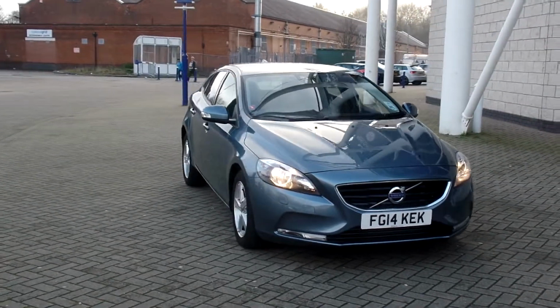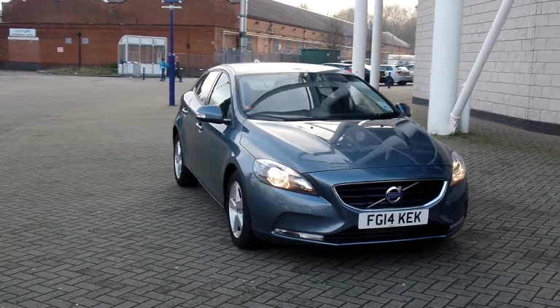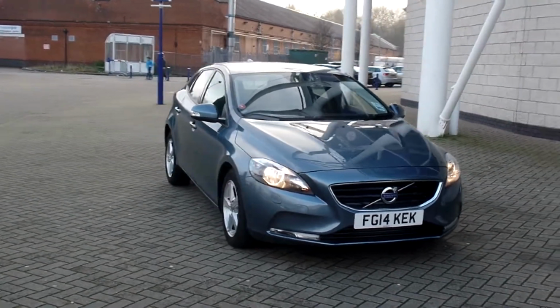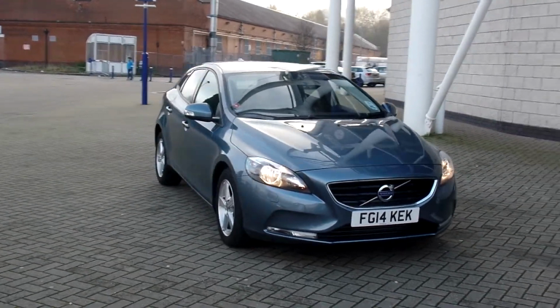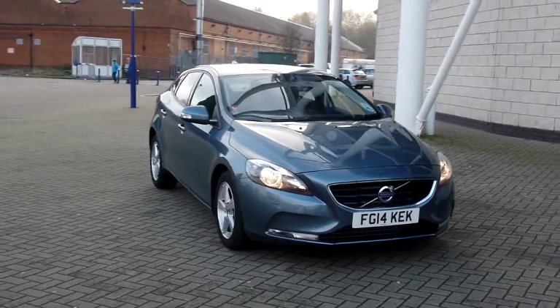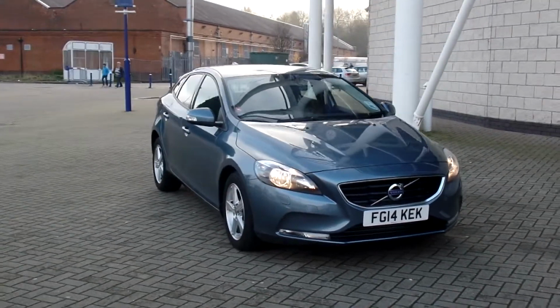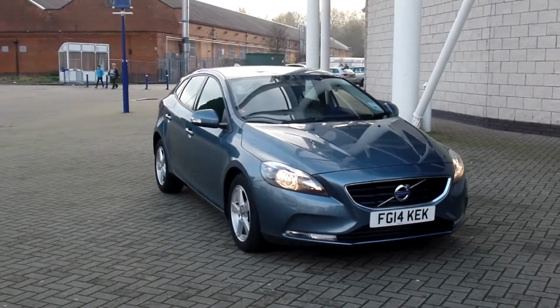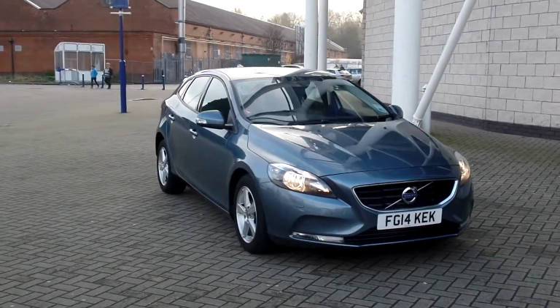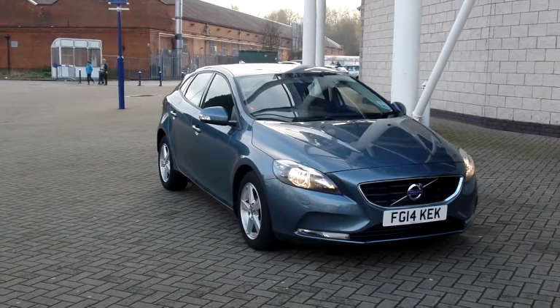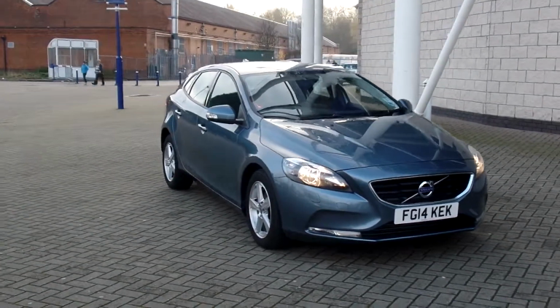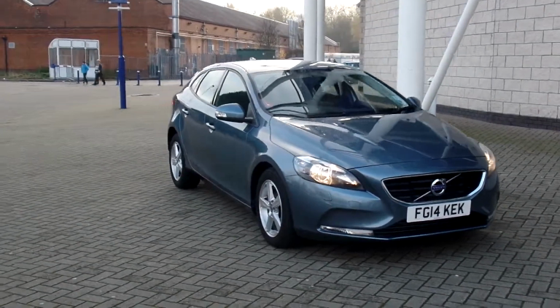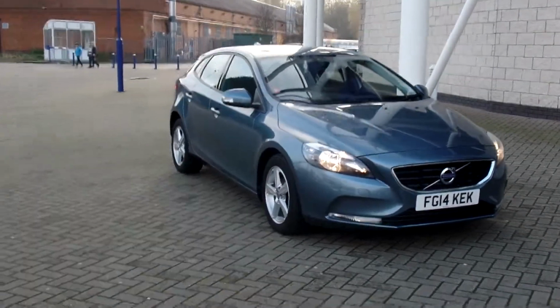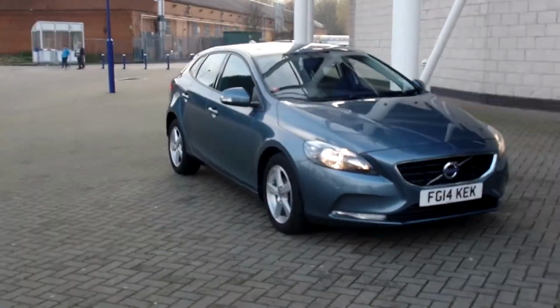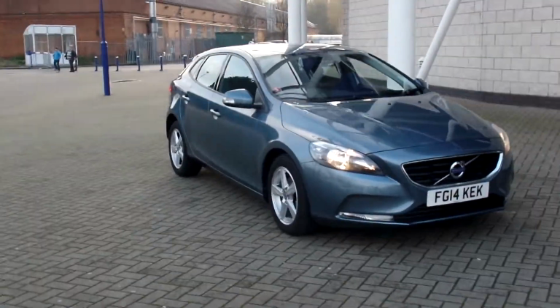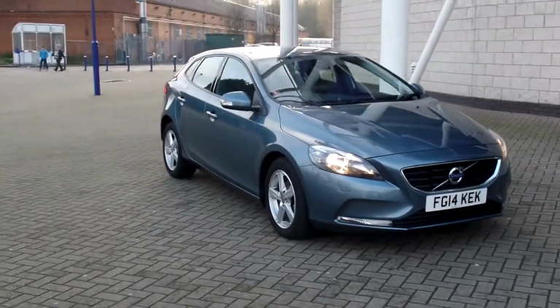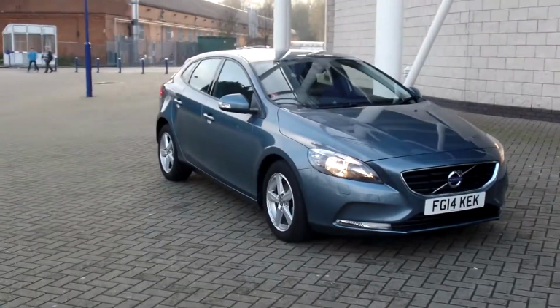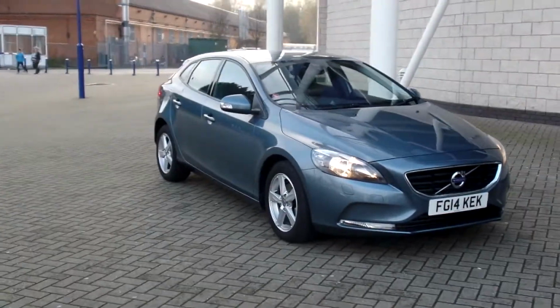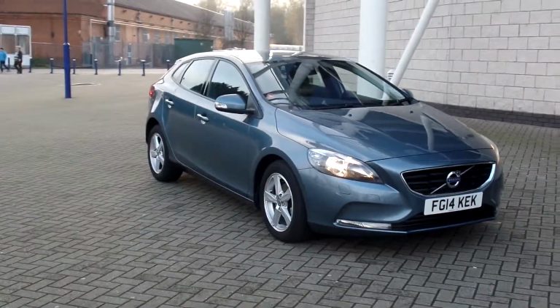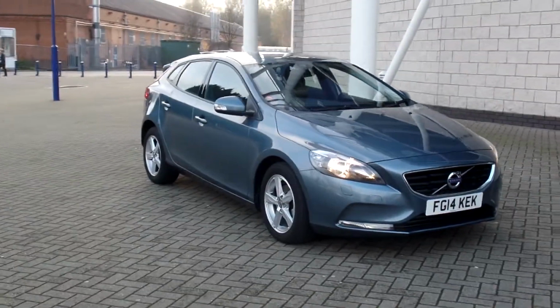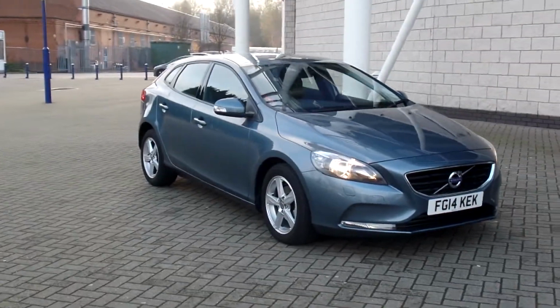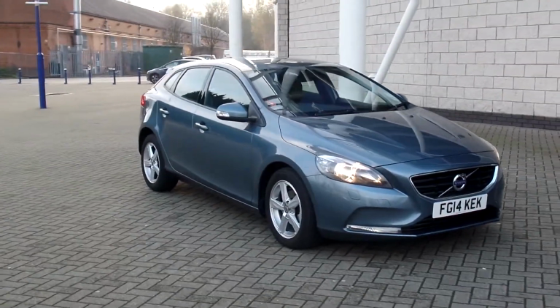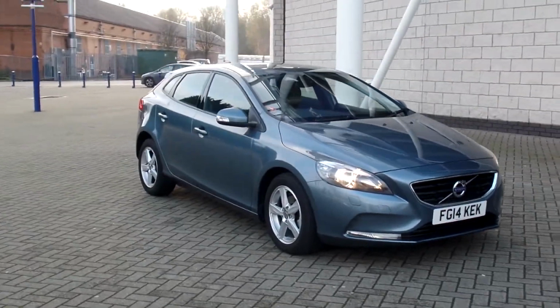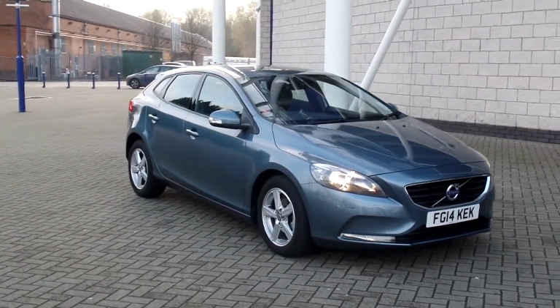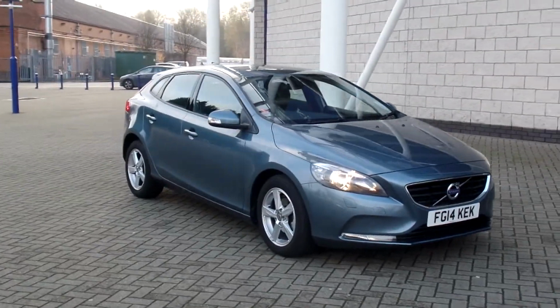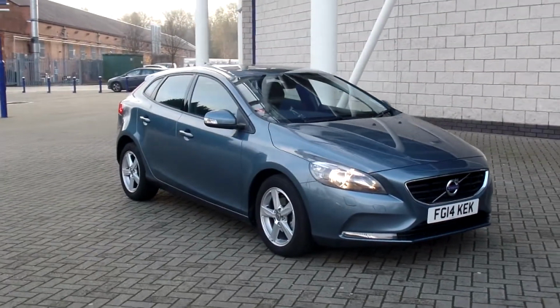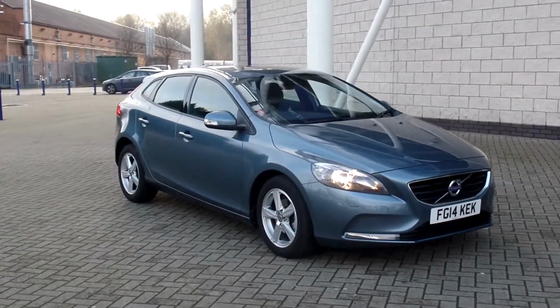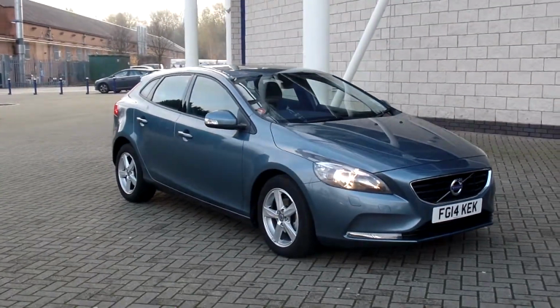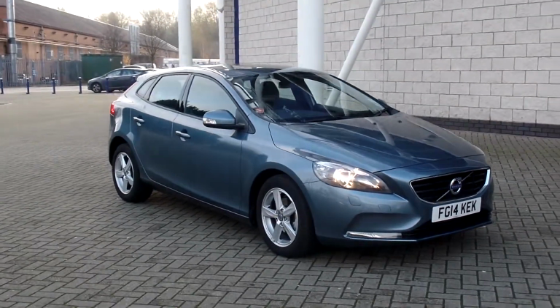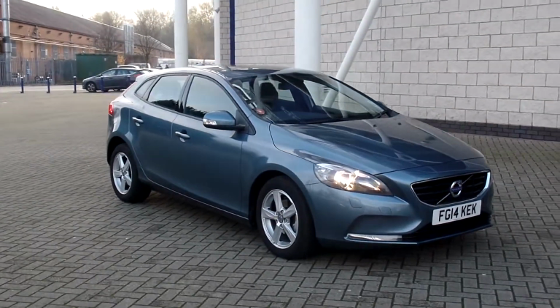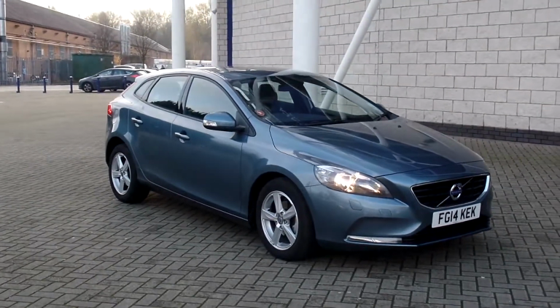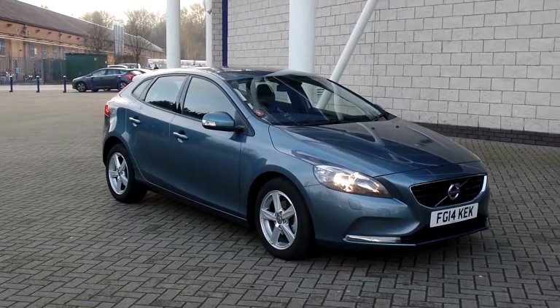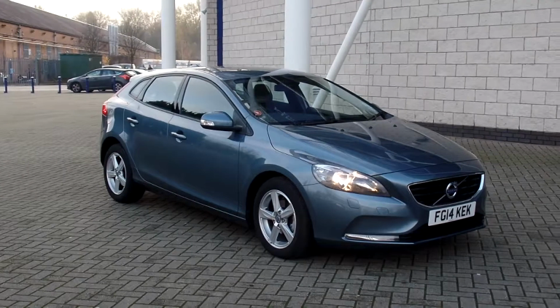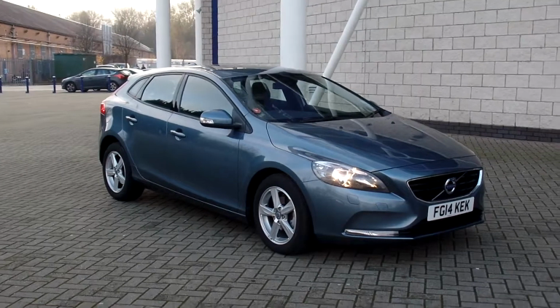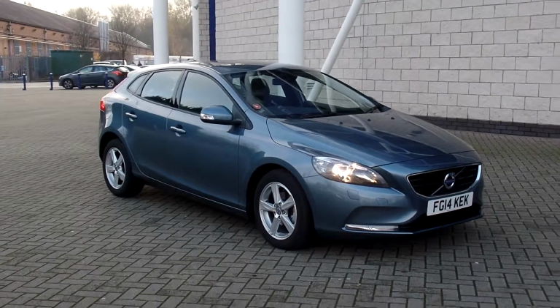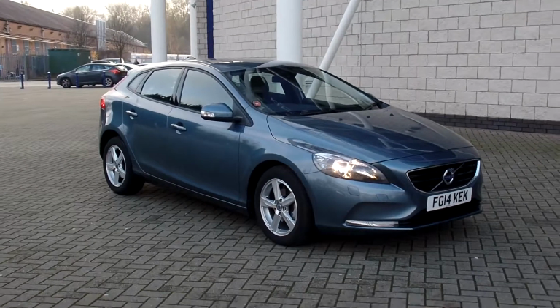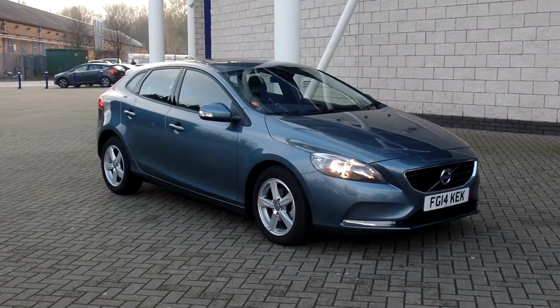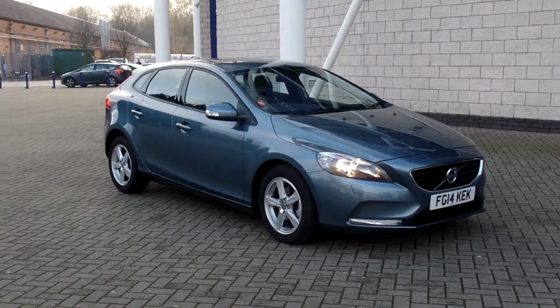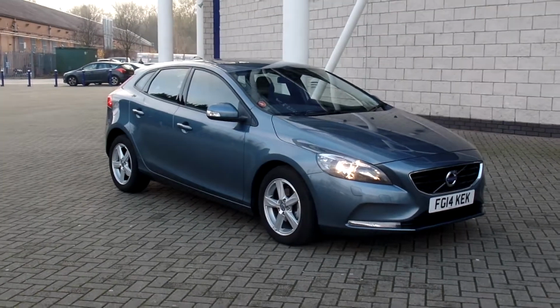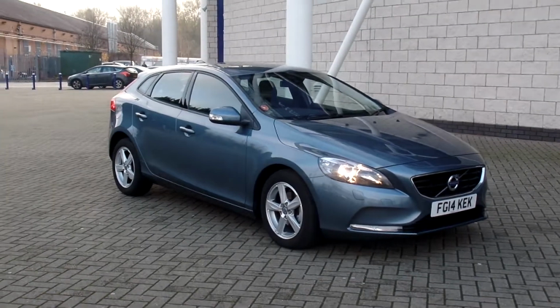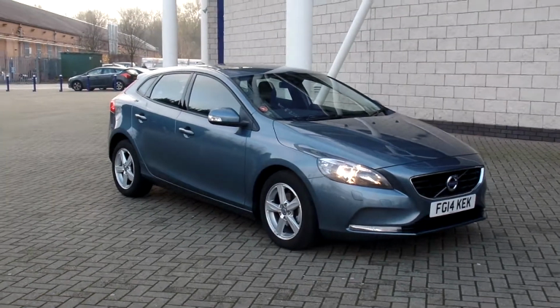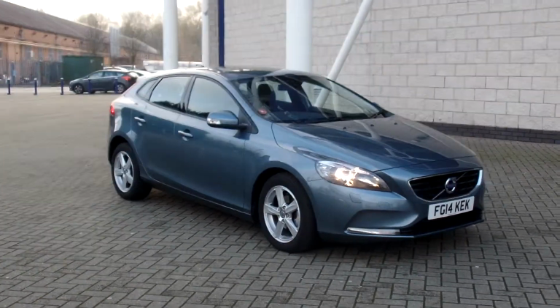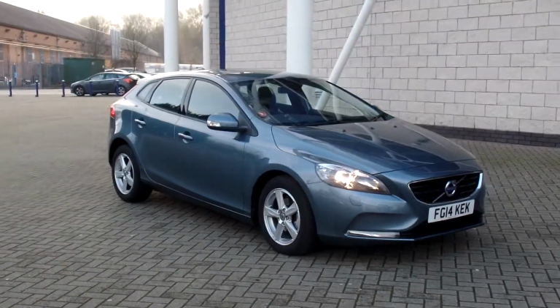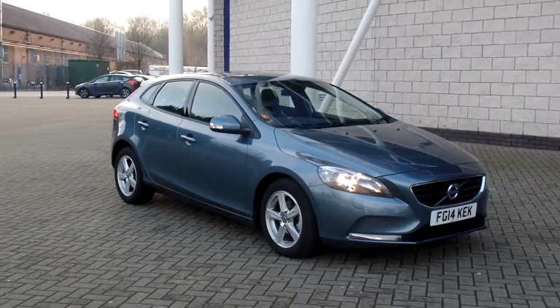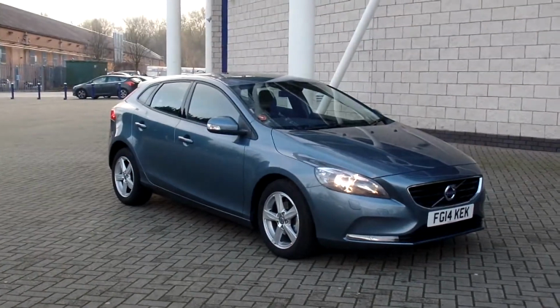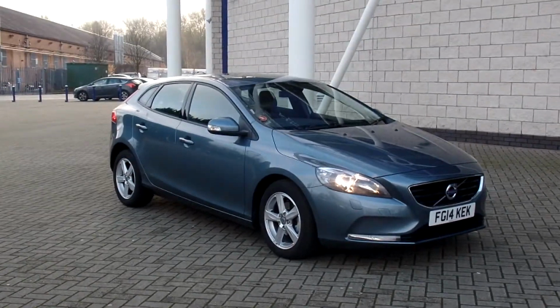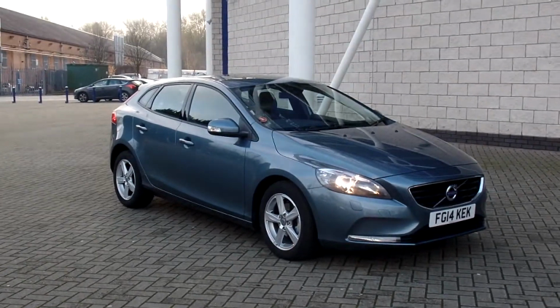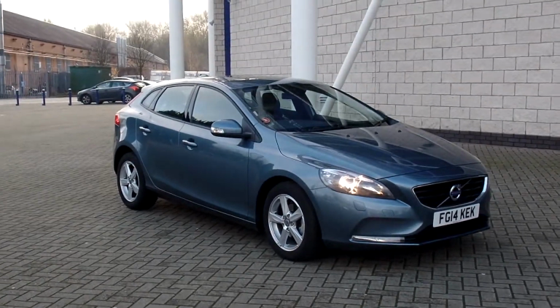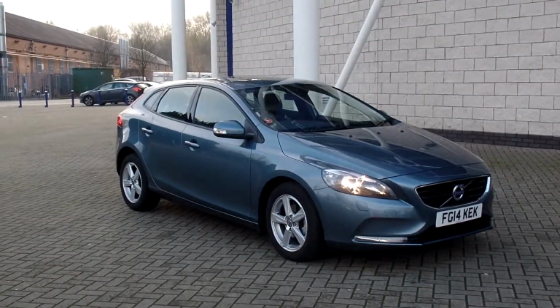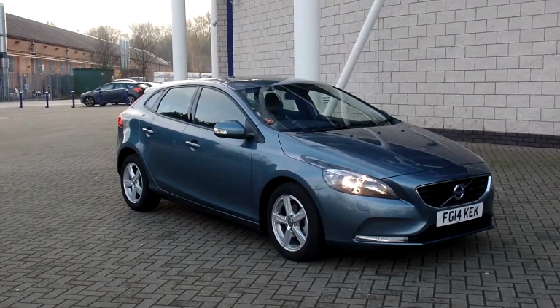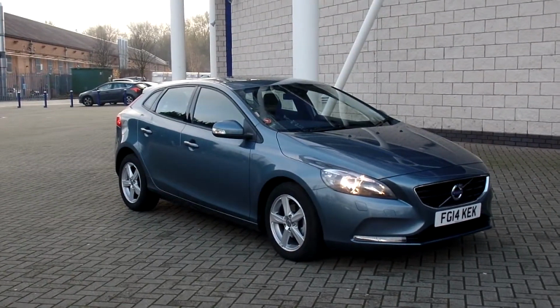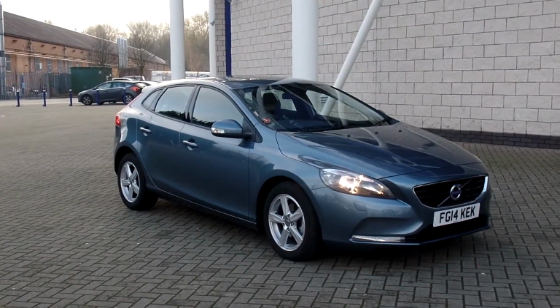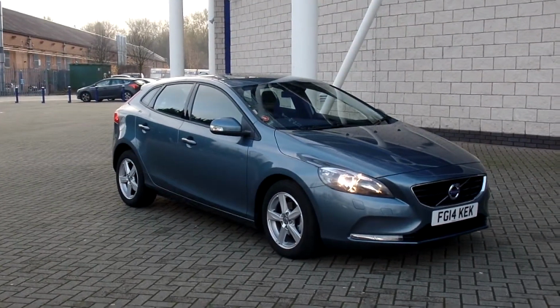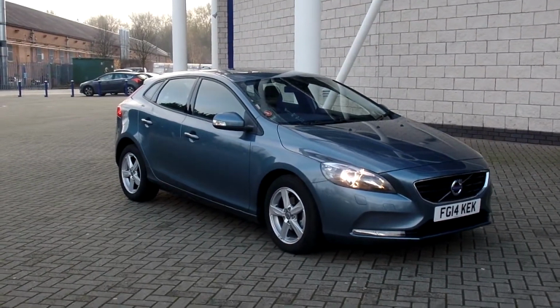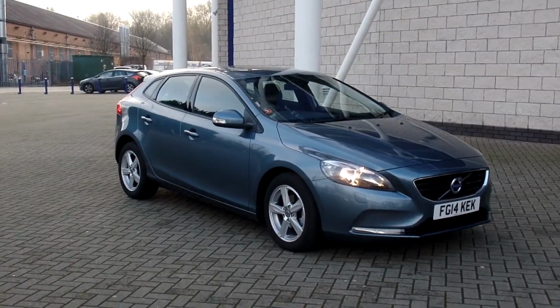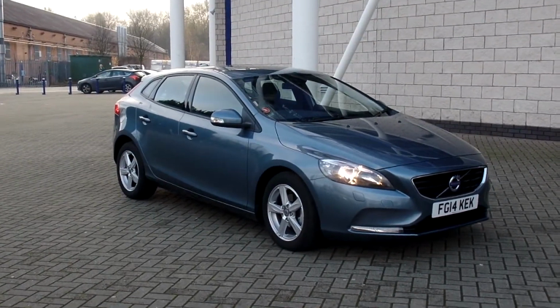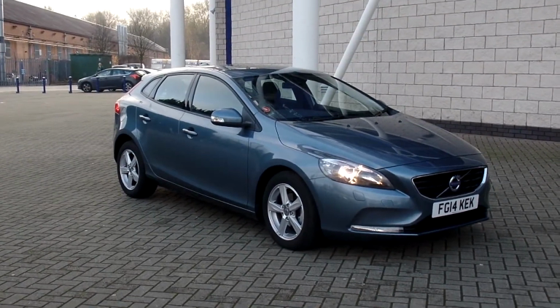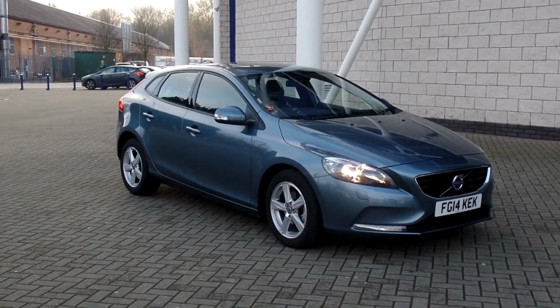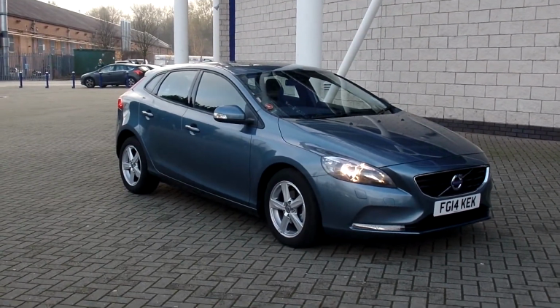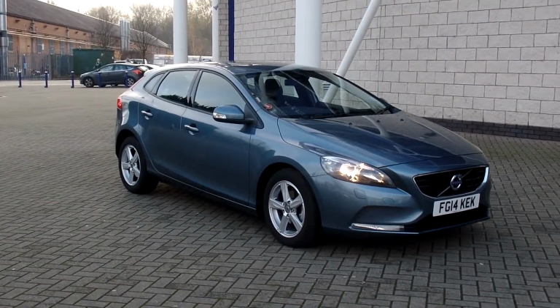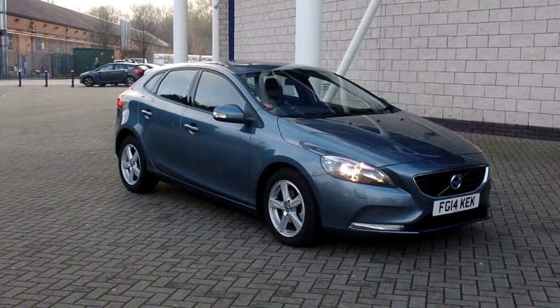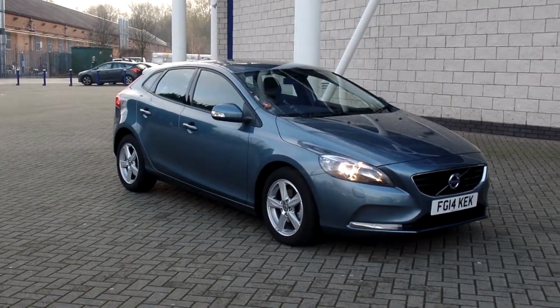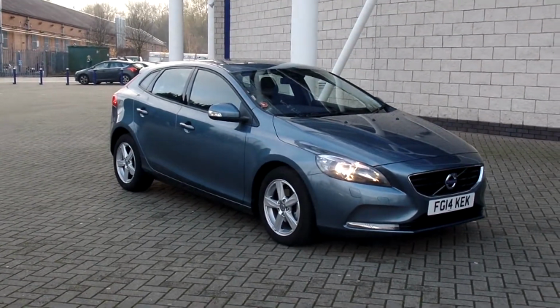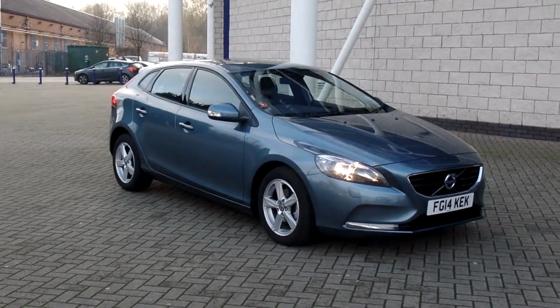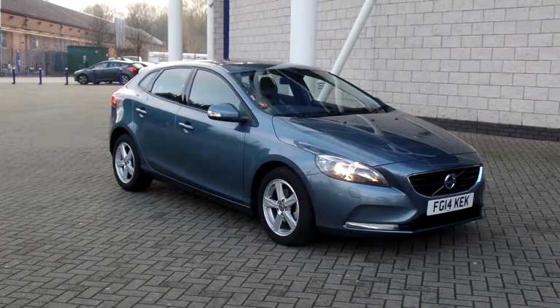You can purchase this car online today by clicking the Reserve Online button to the right of this video. Thanks for stopping by at Sturges.